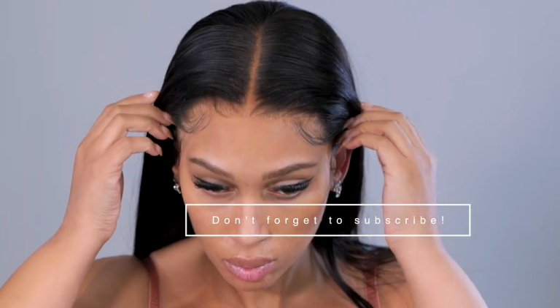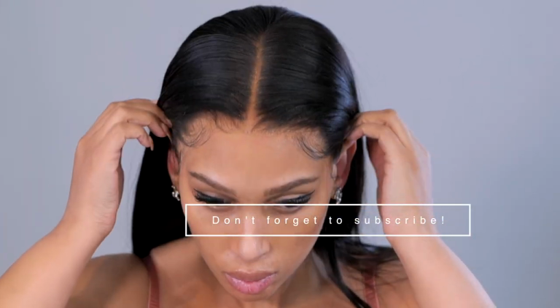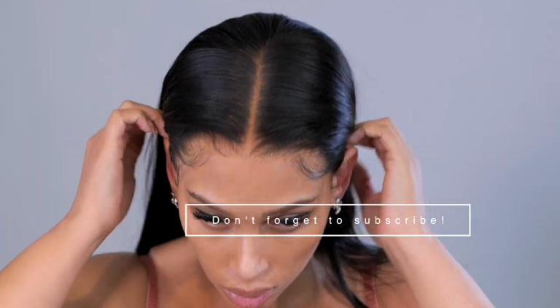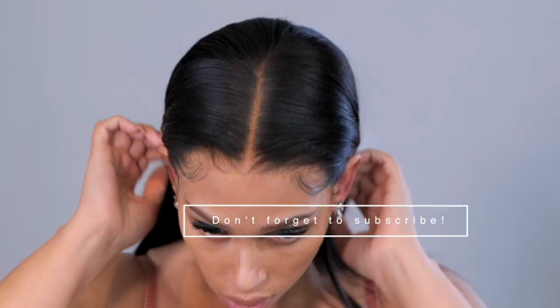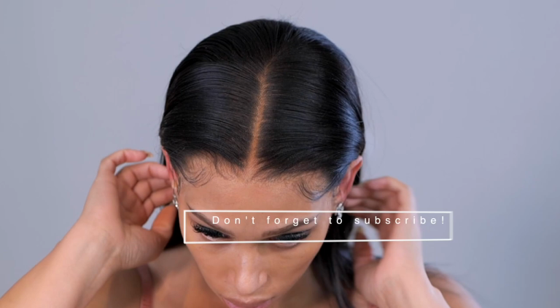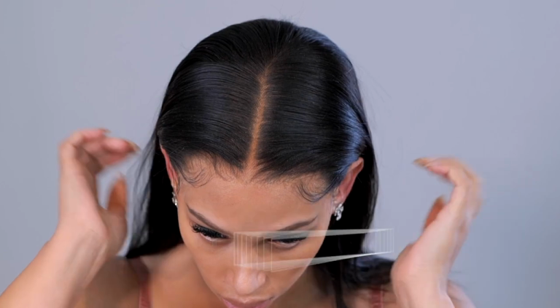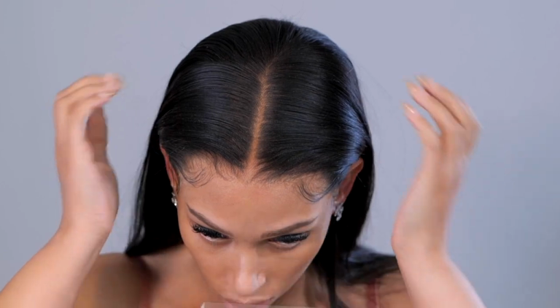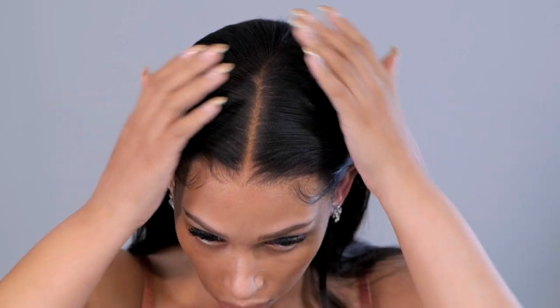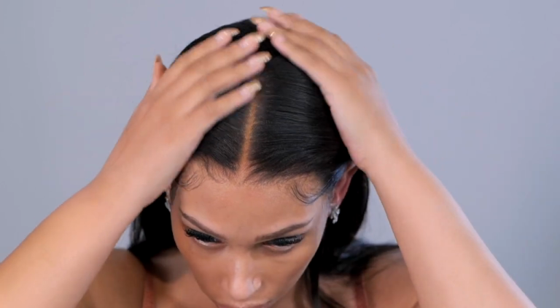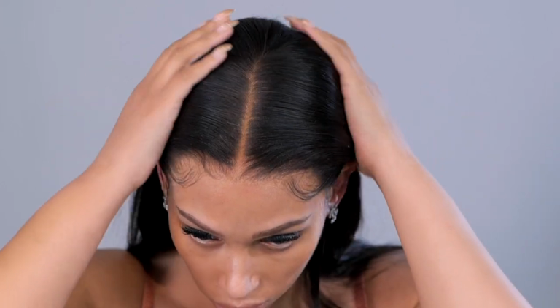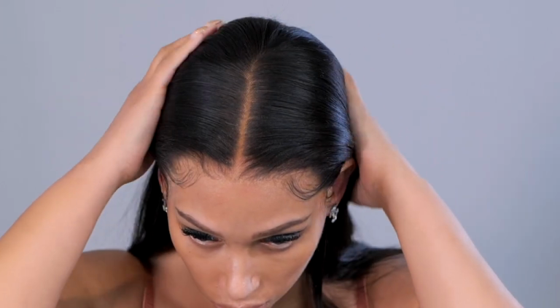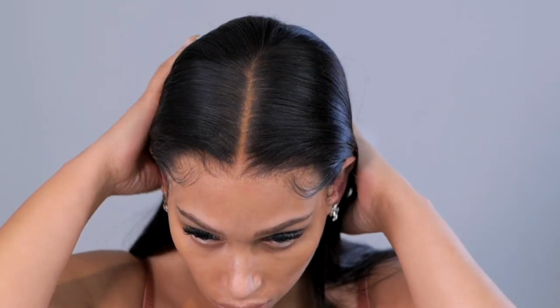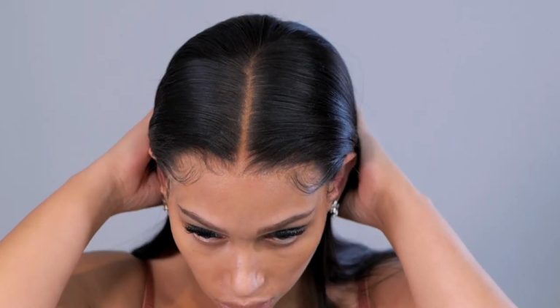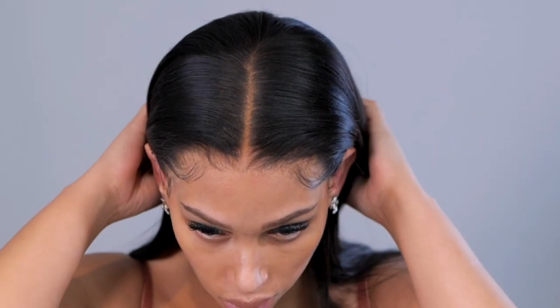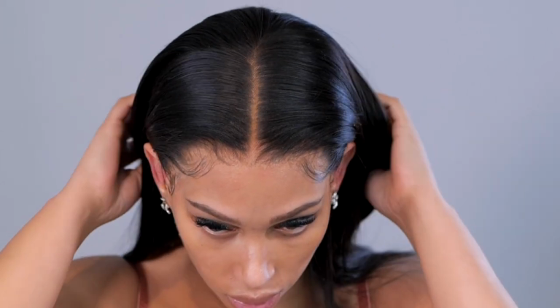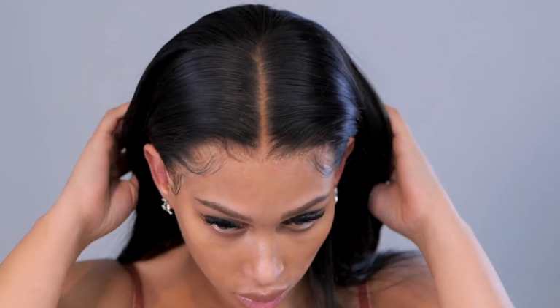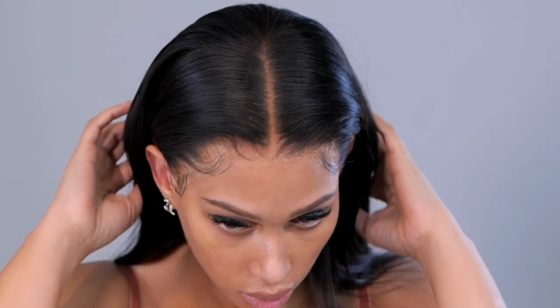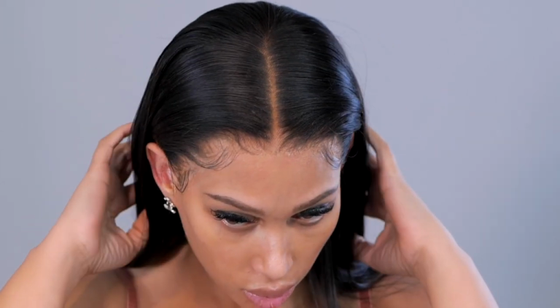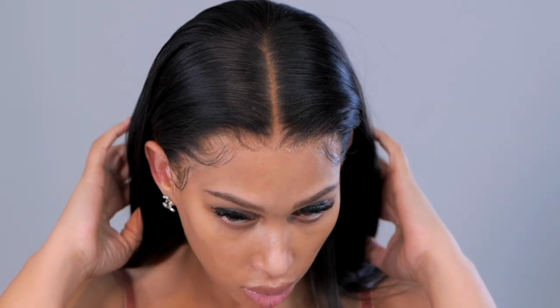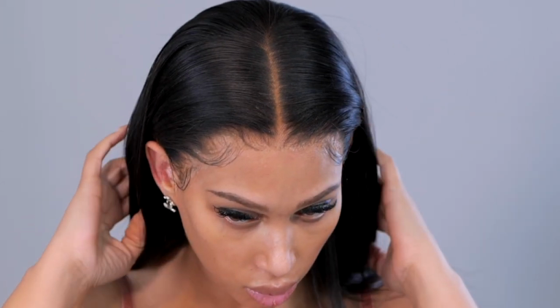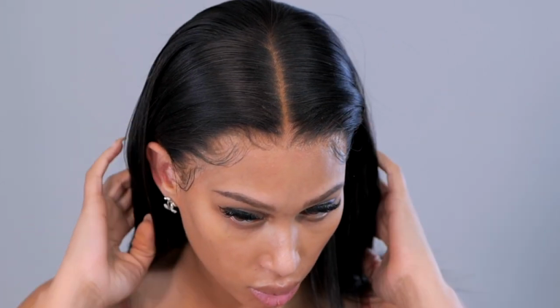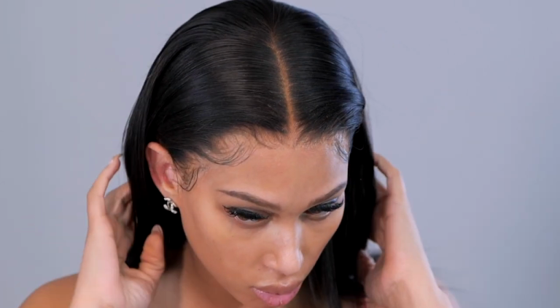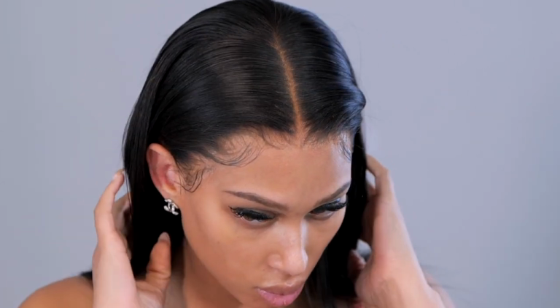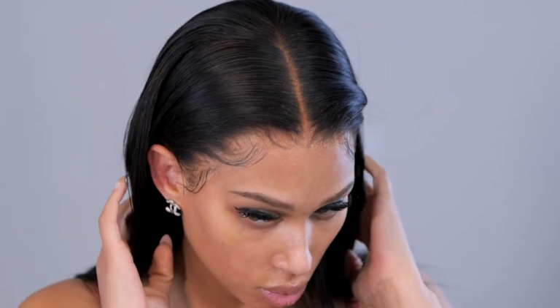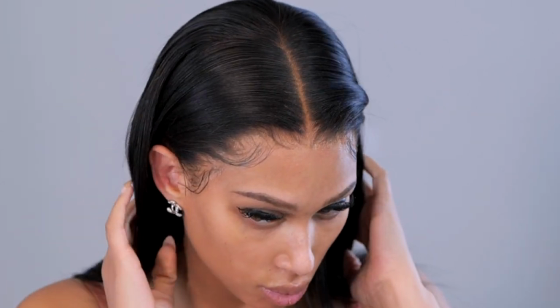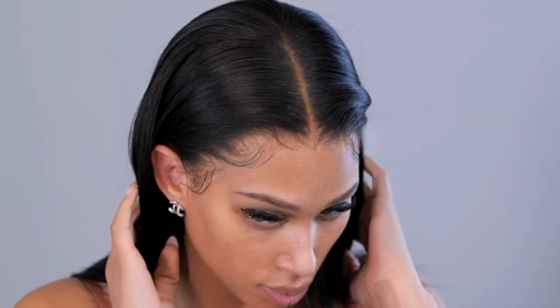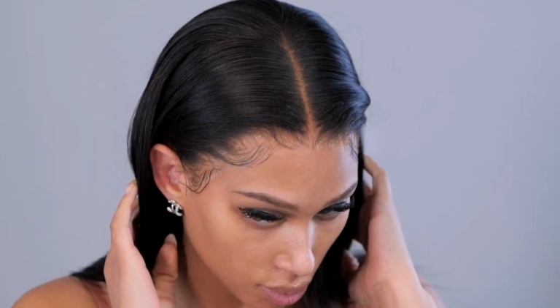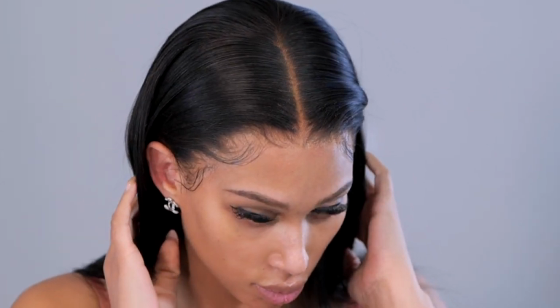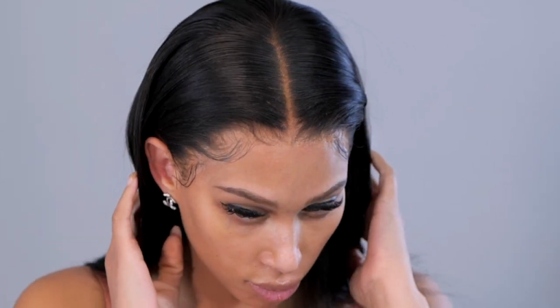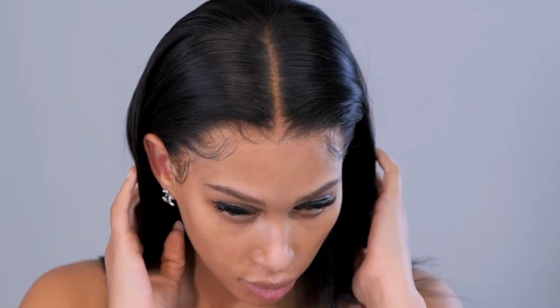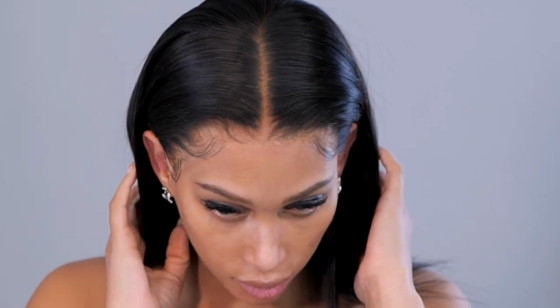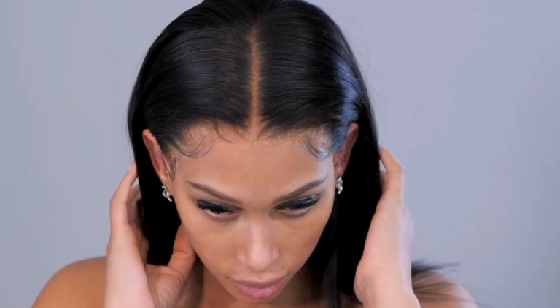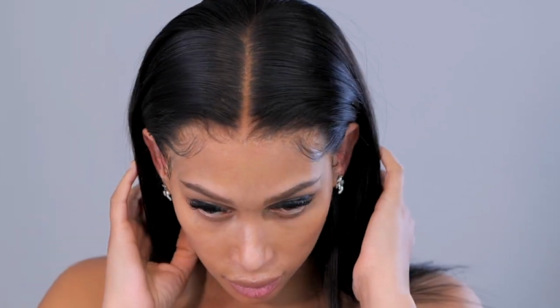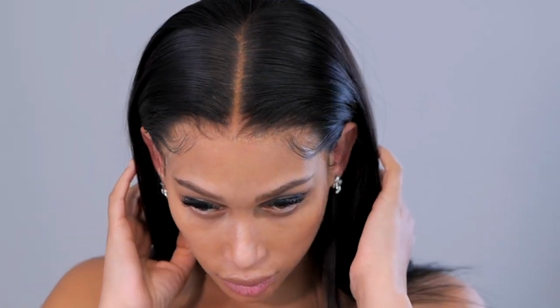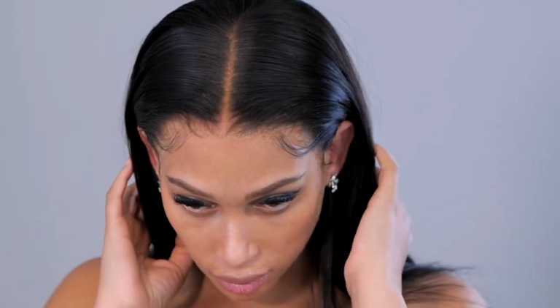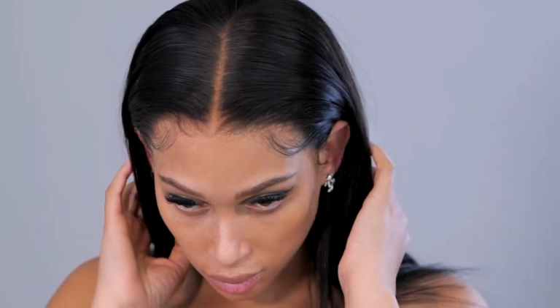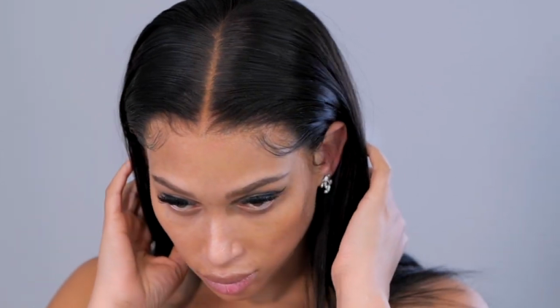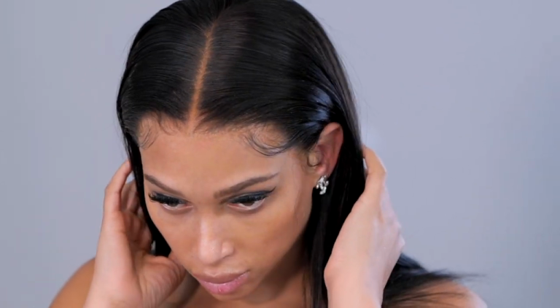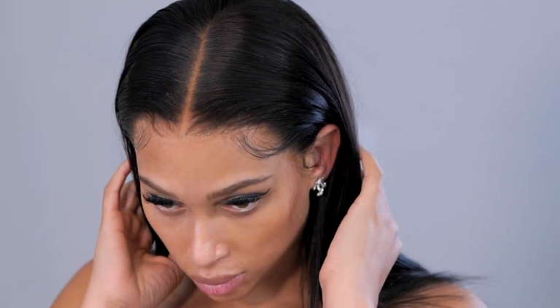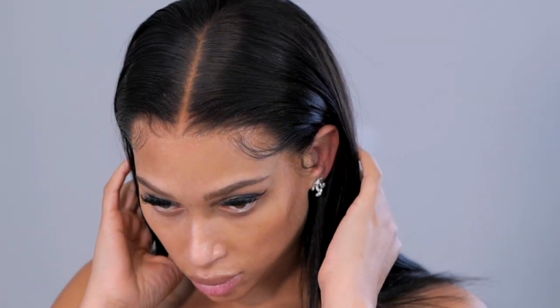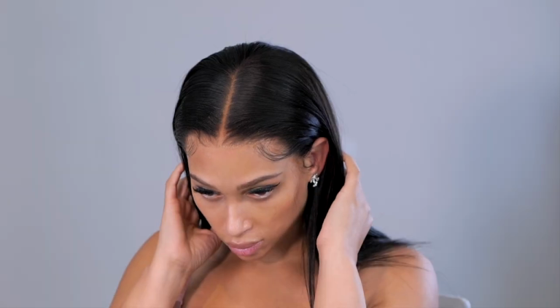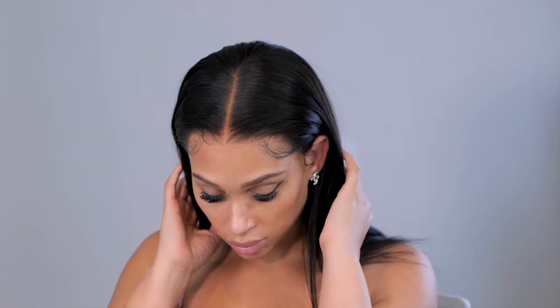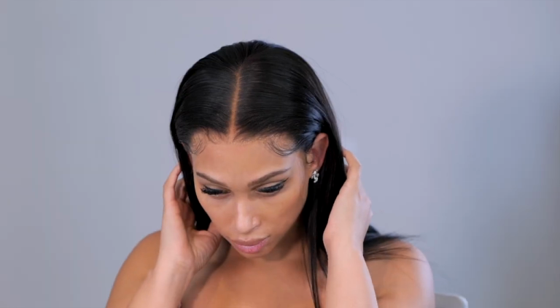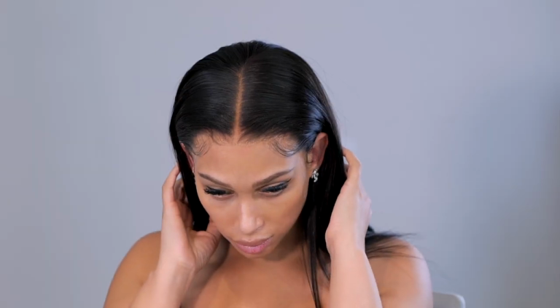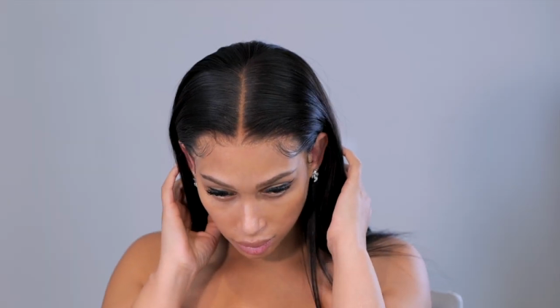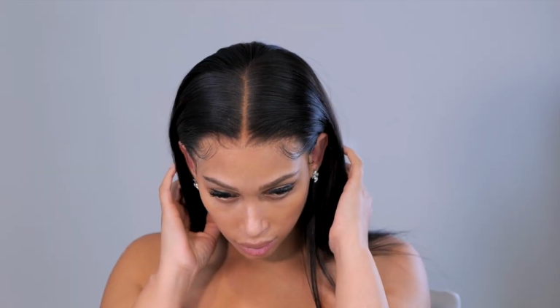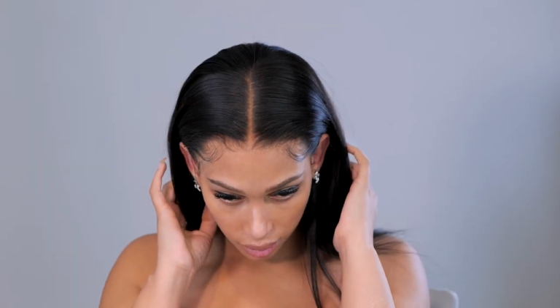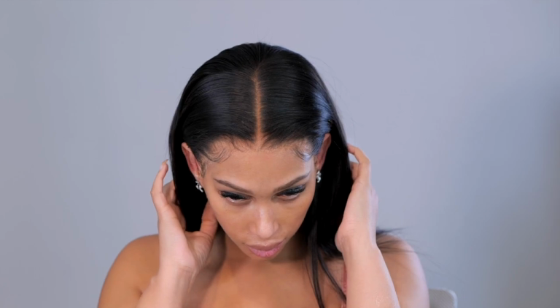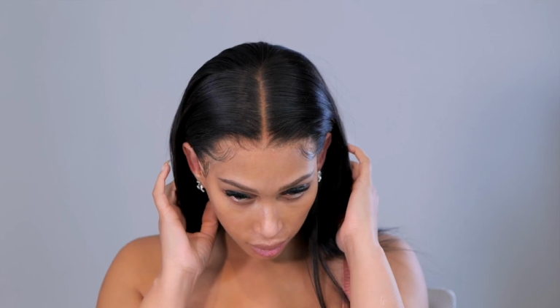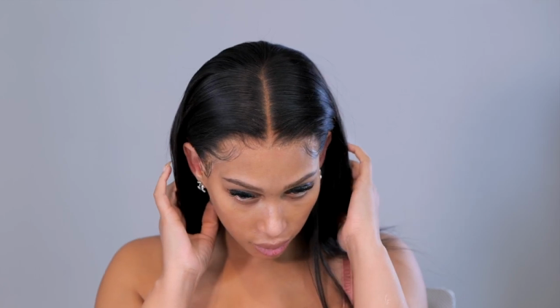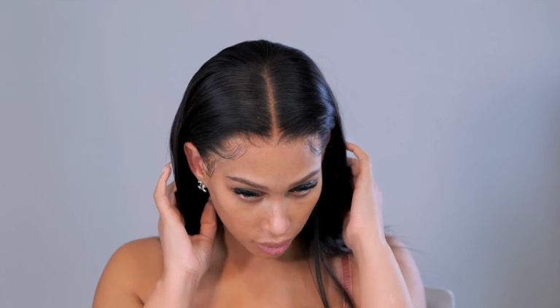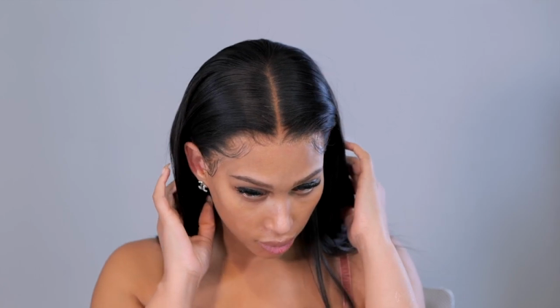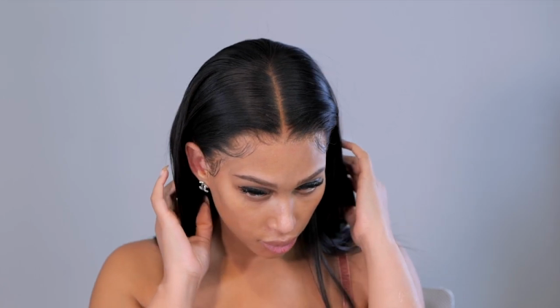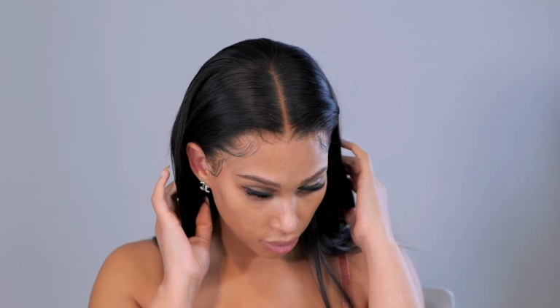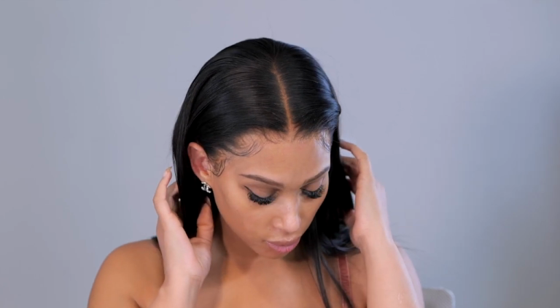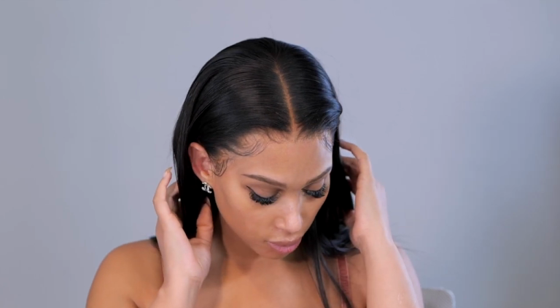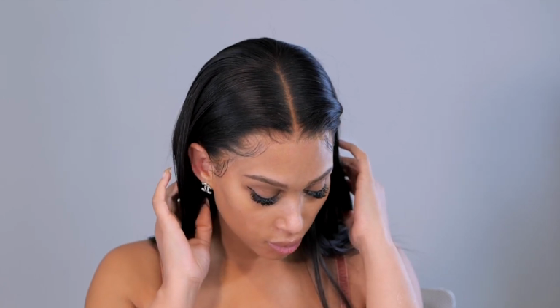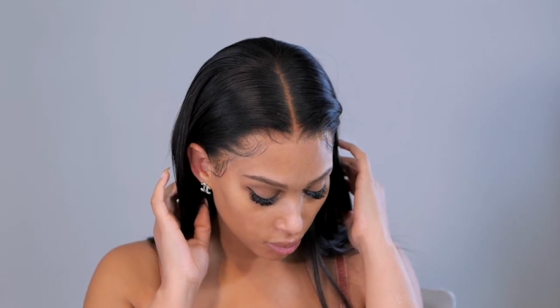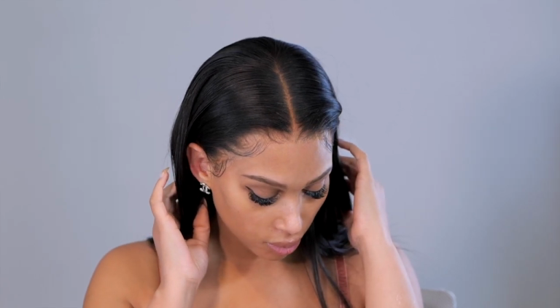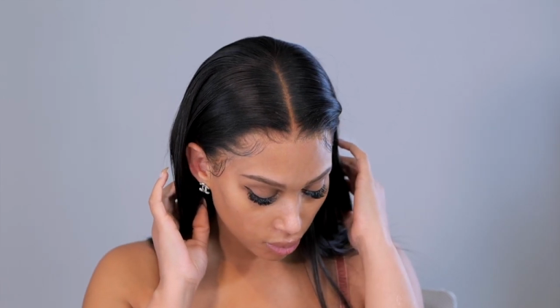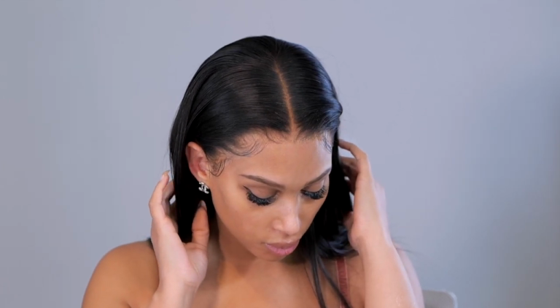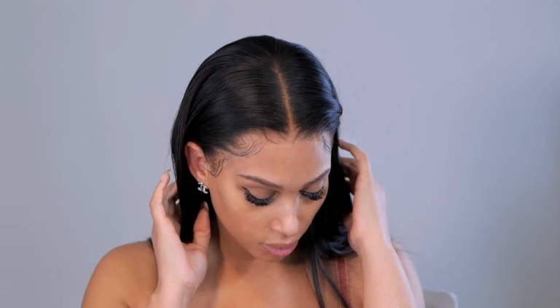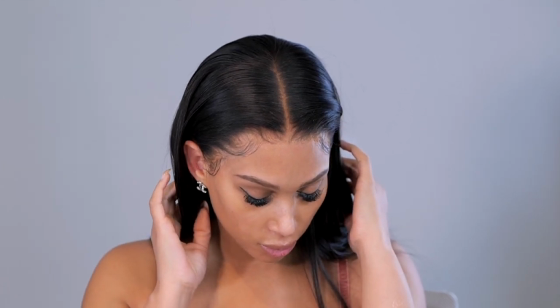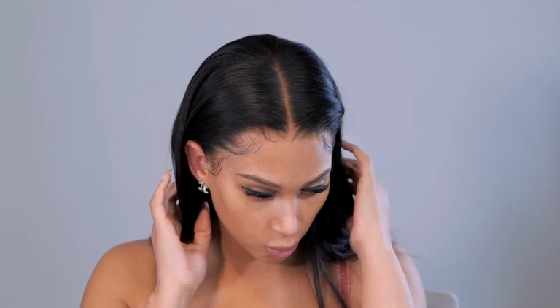This wig will be linked below. Thank you guys for watching — thumbs up the video, subscribe if you're new to my channel, and I will see you back in my next video.